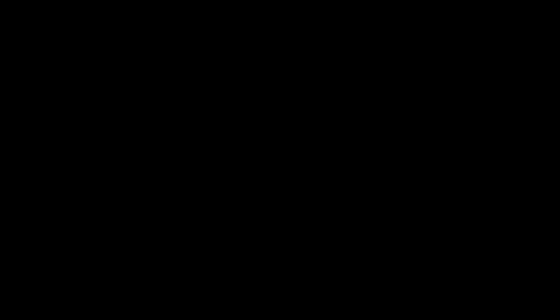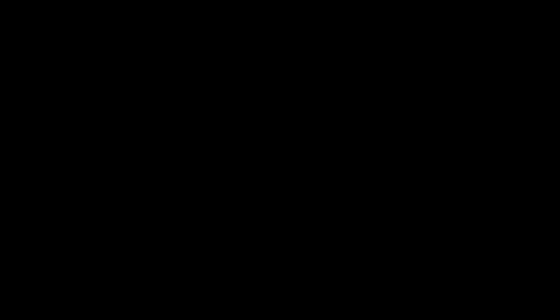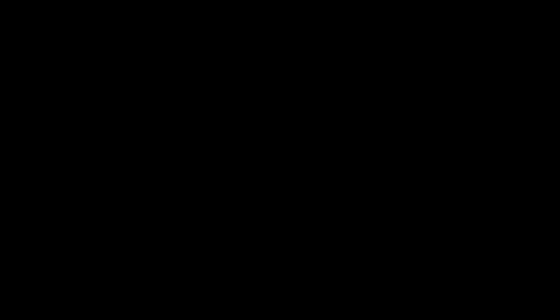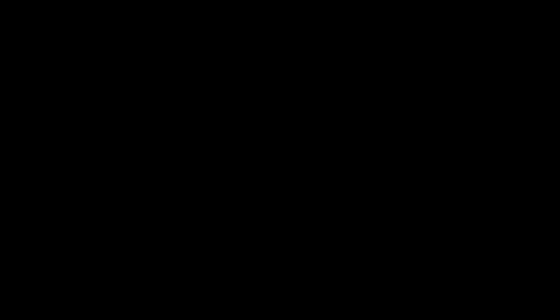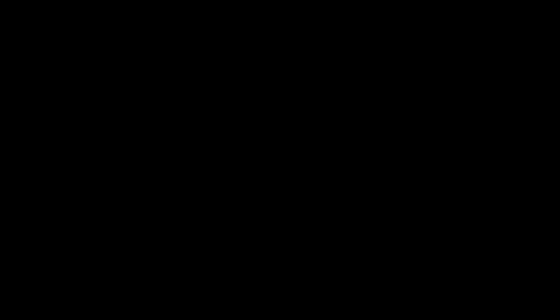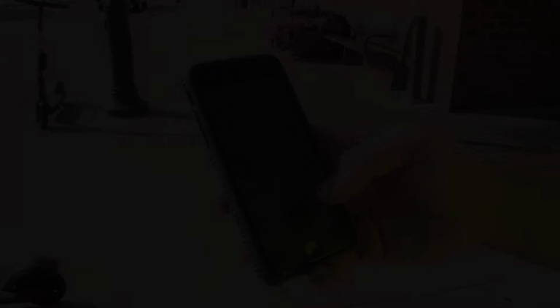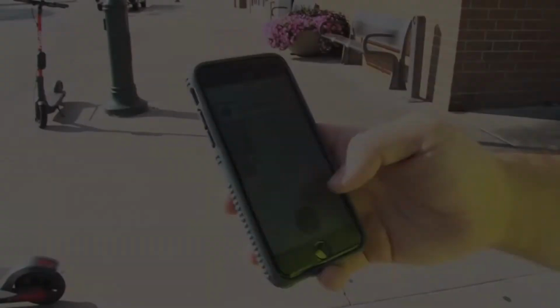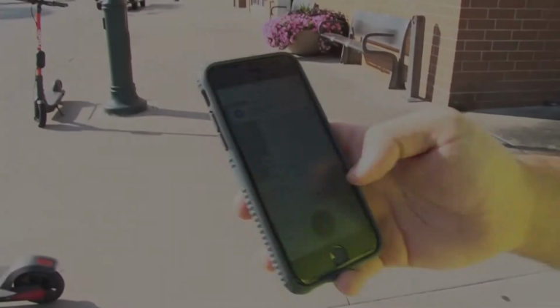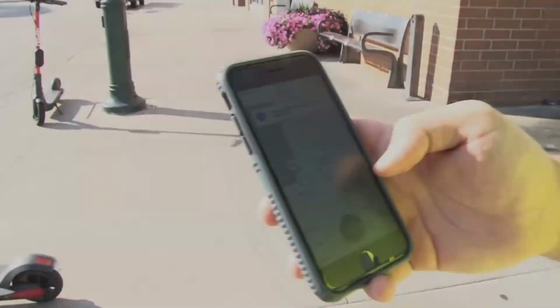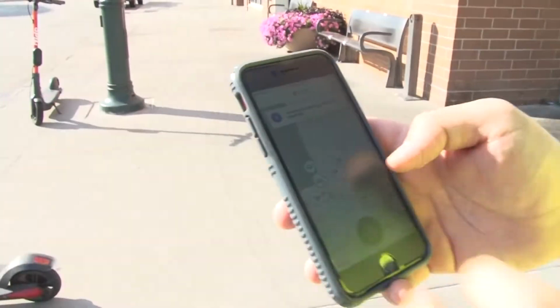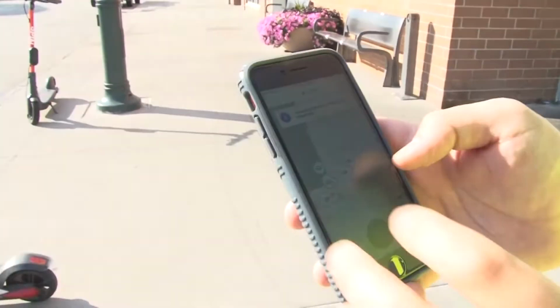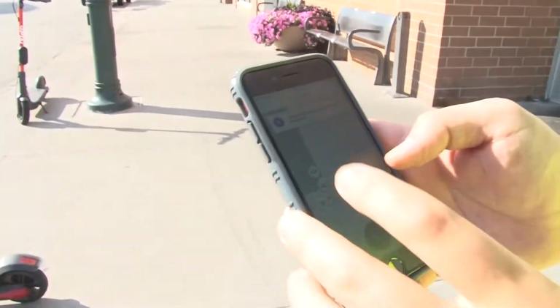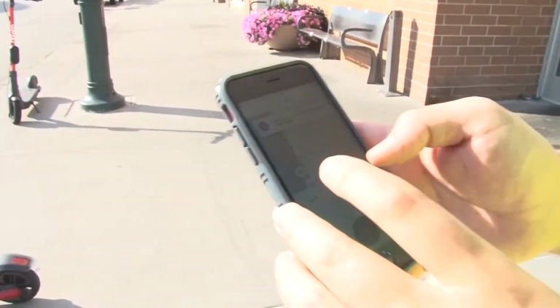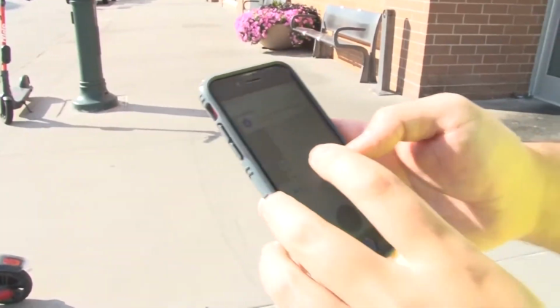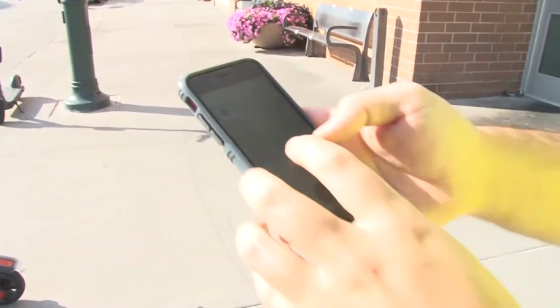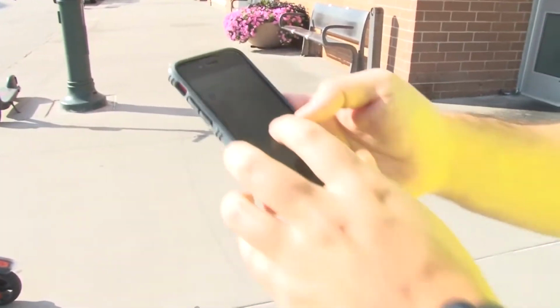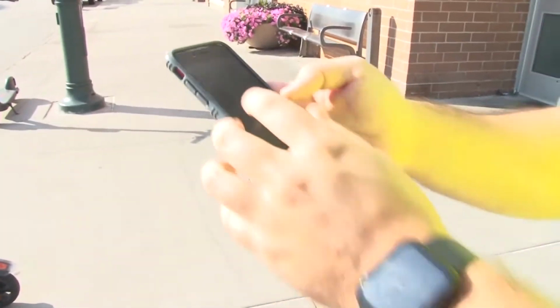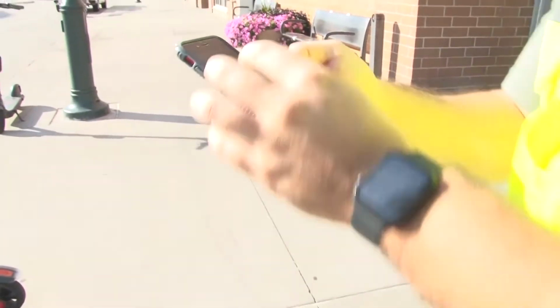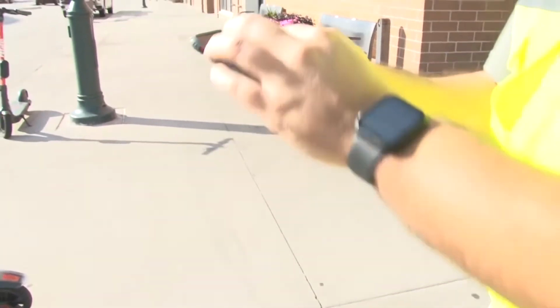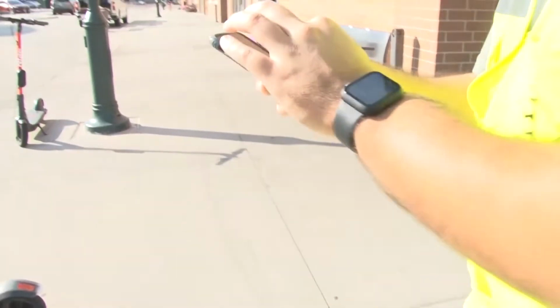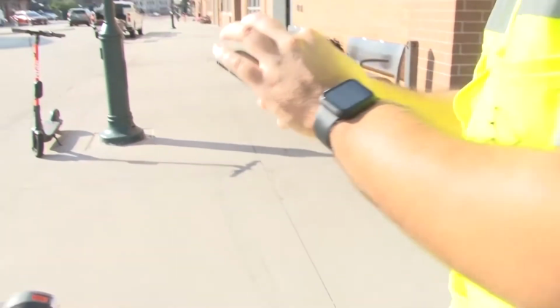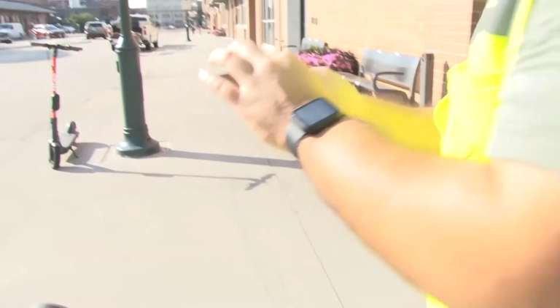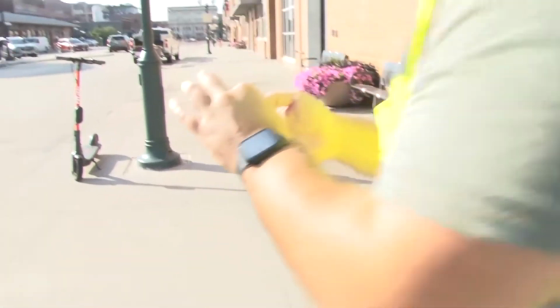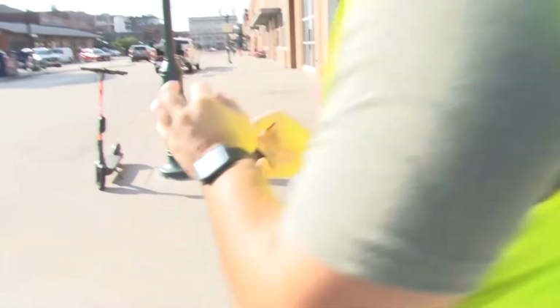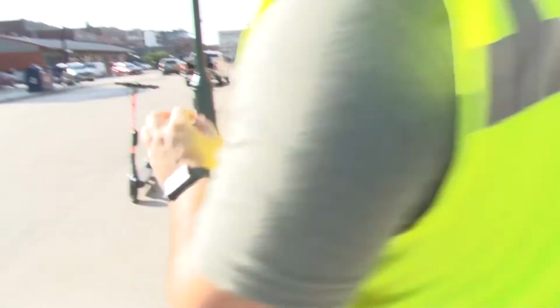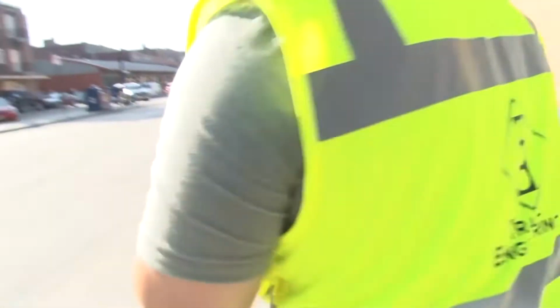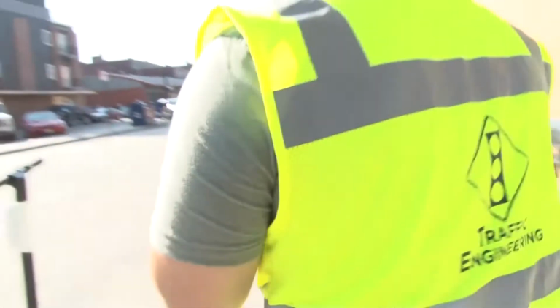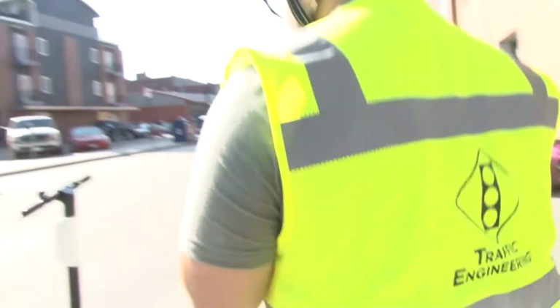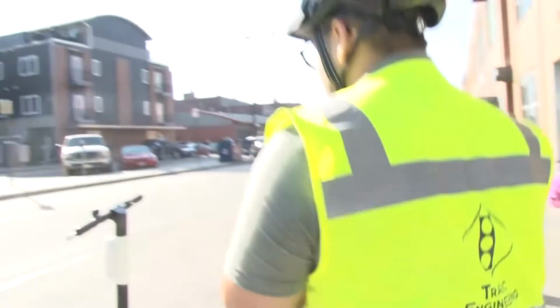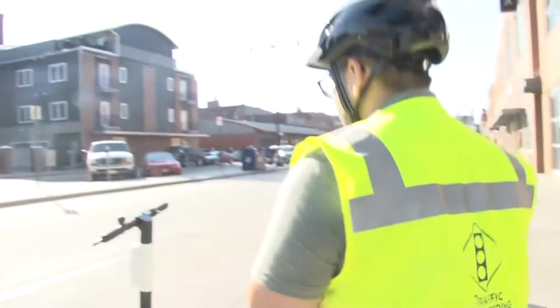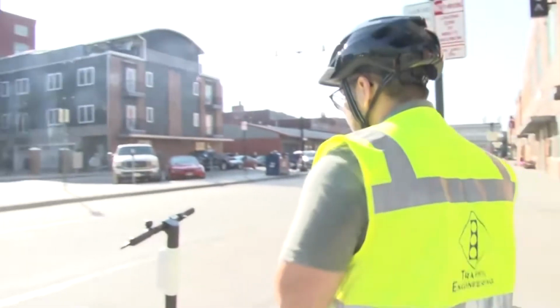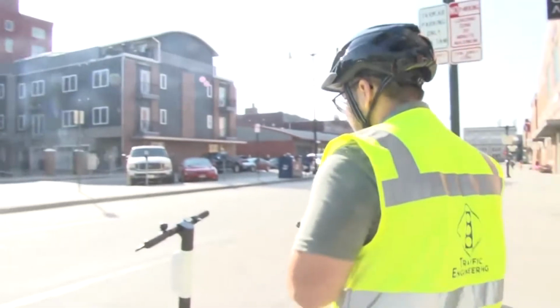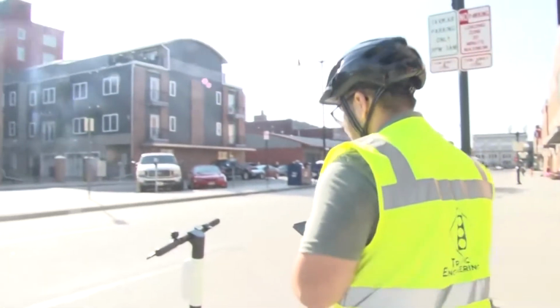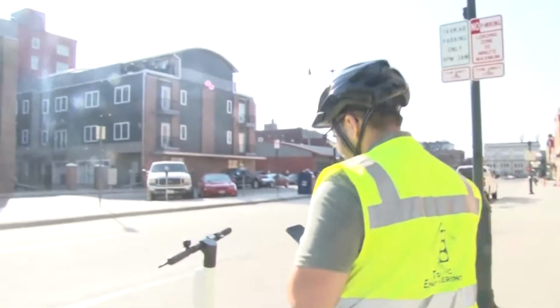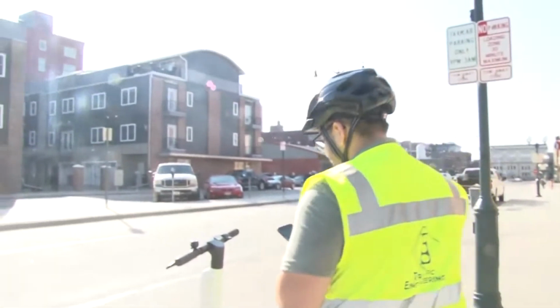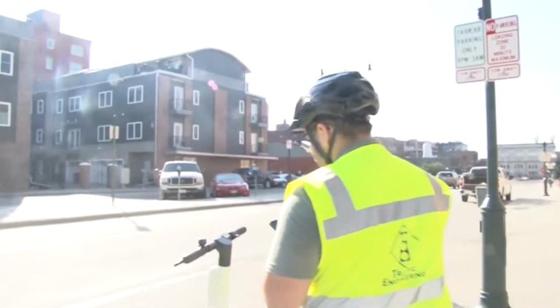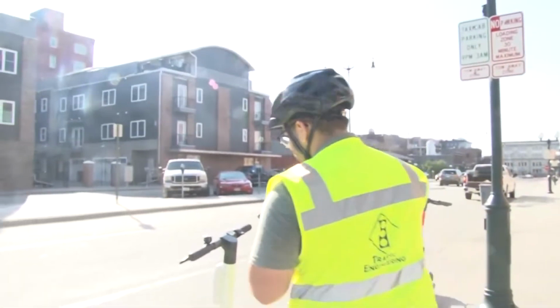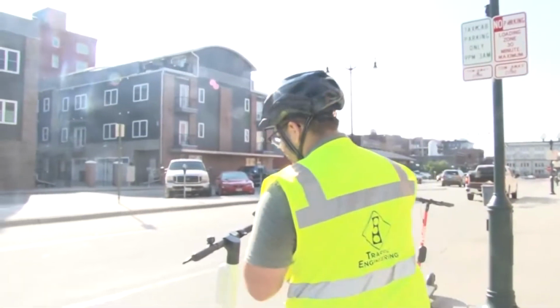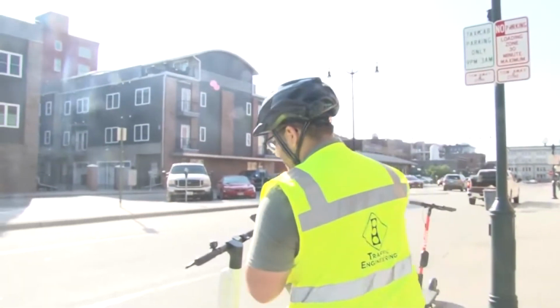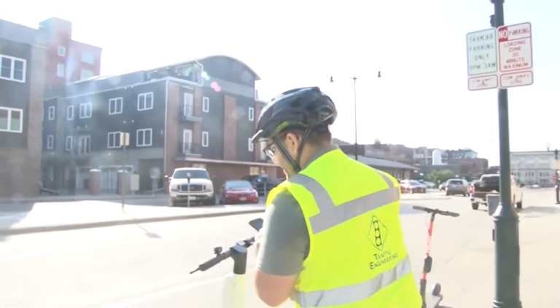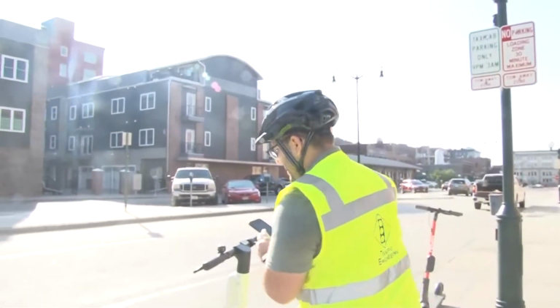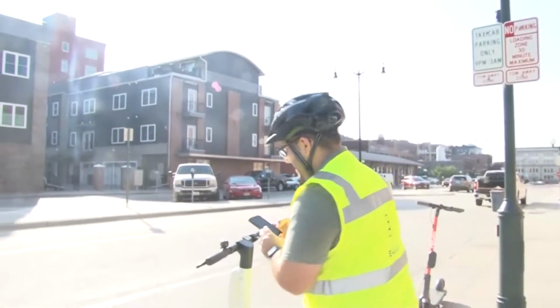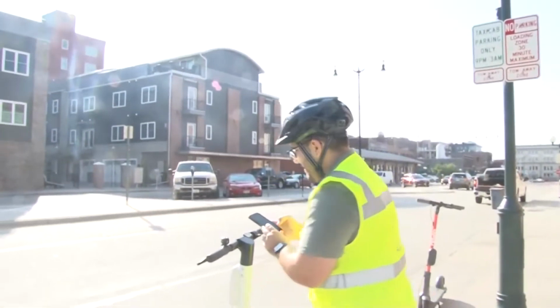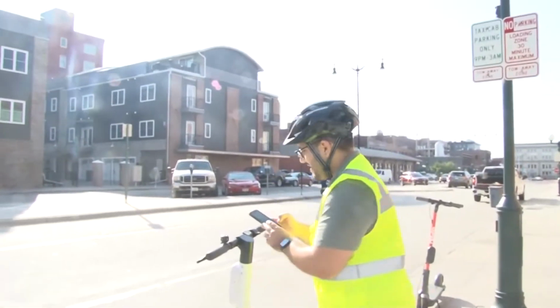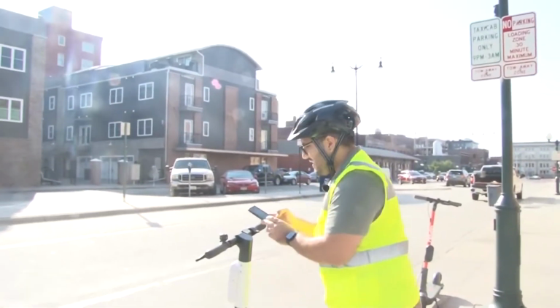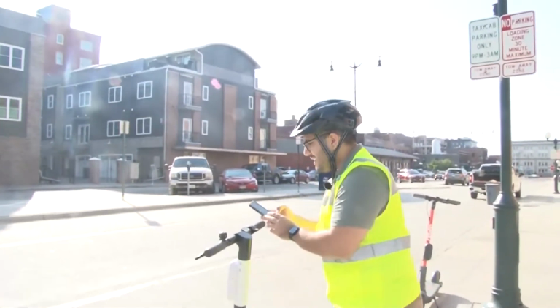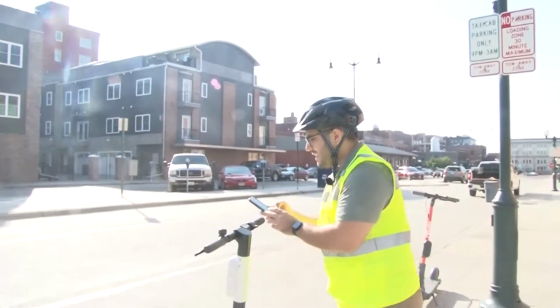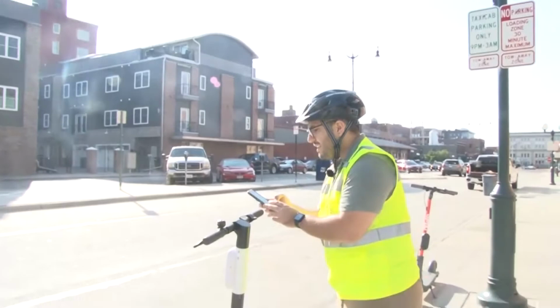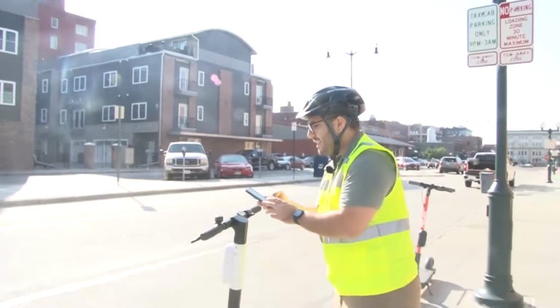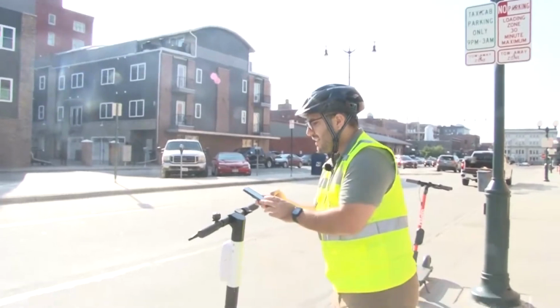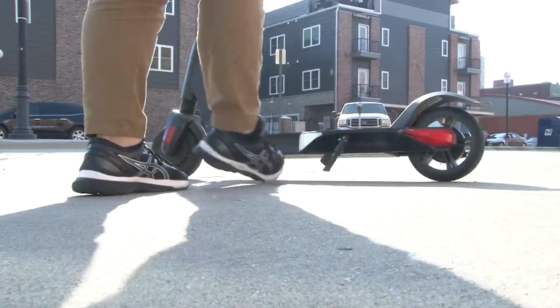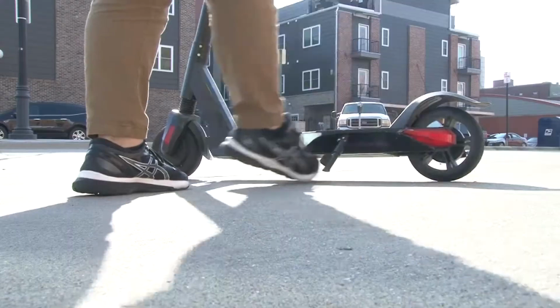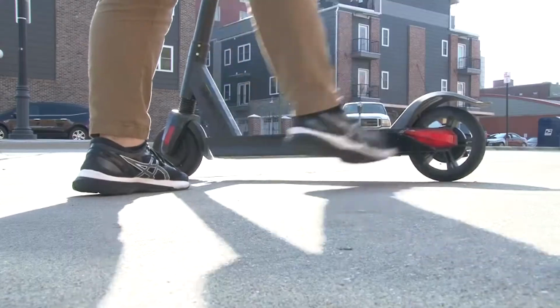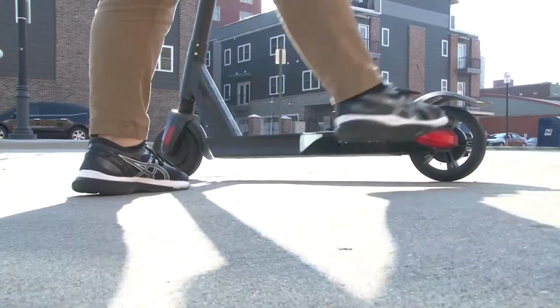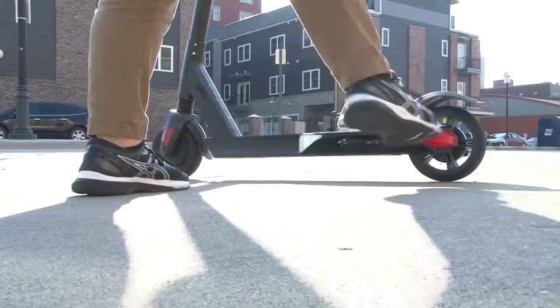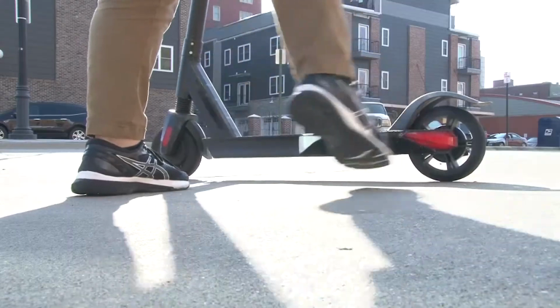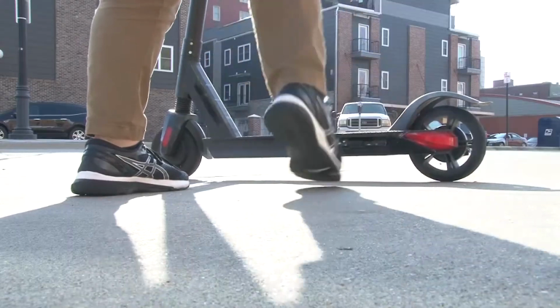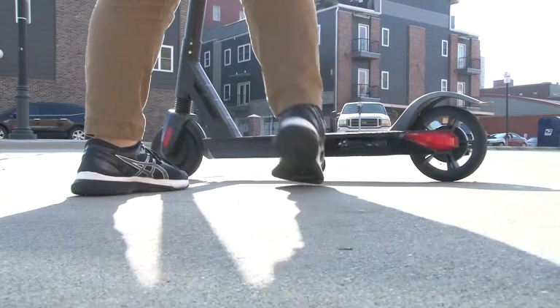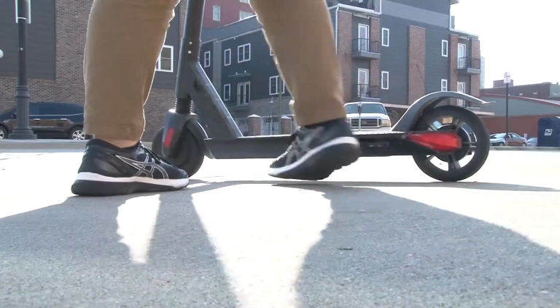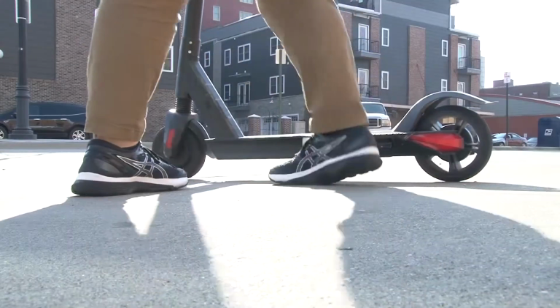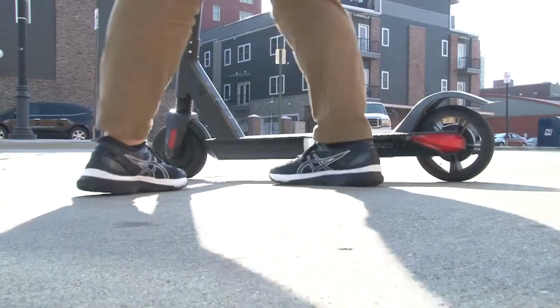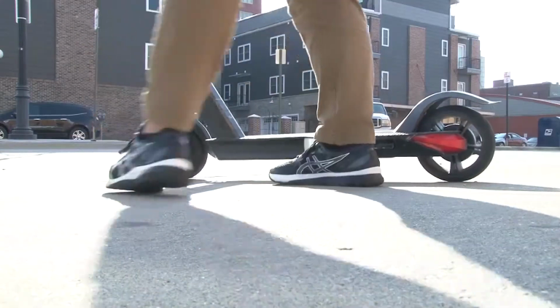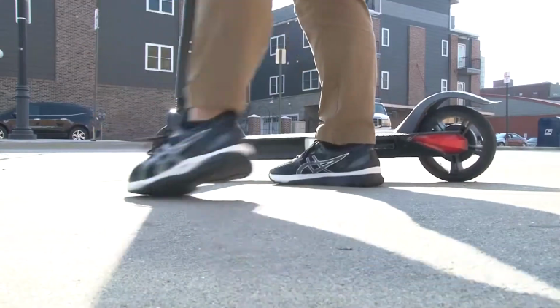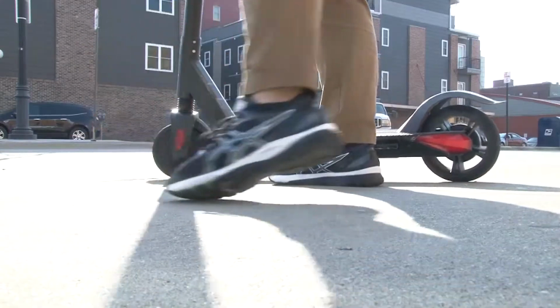Oh sweet, scooter nearby. It's time to talk about the six tips you need to know to ride scooters in Lincoln.